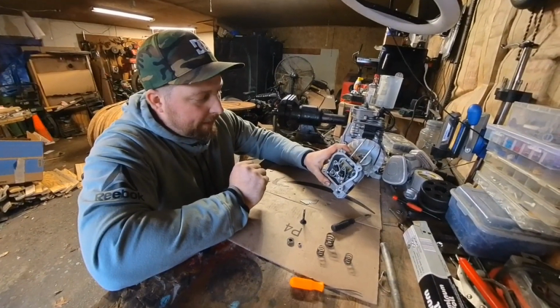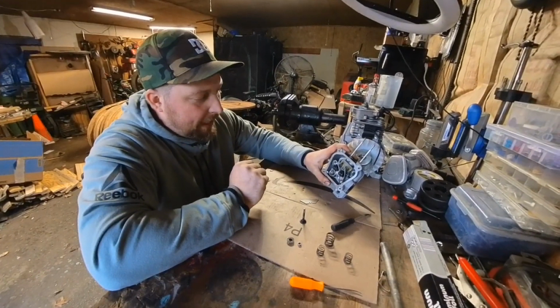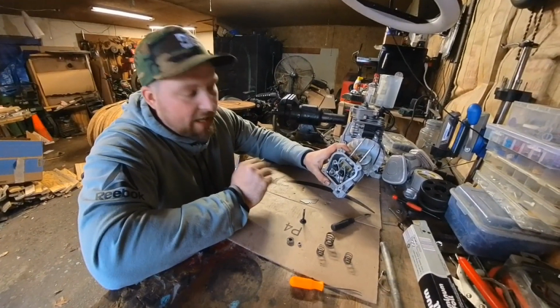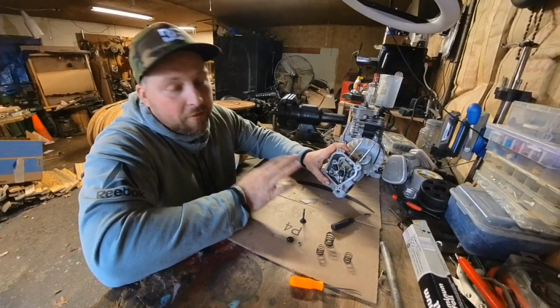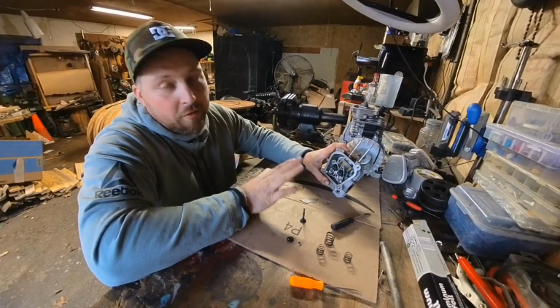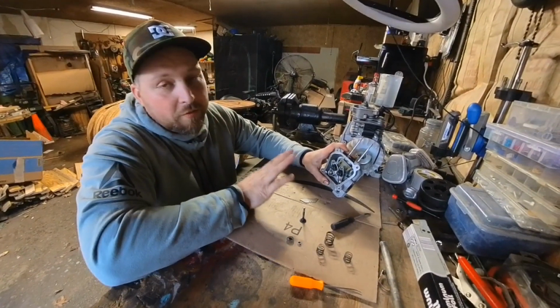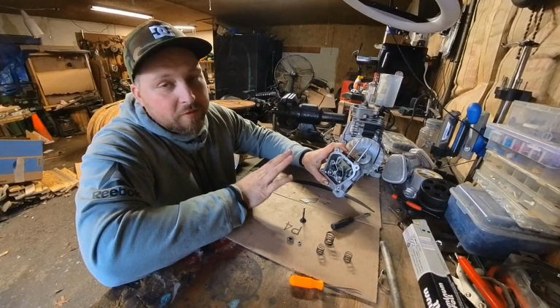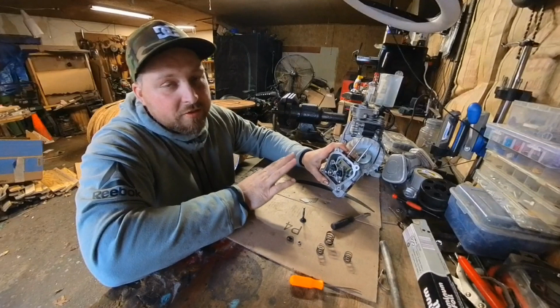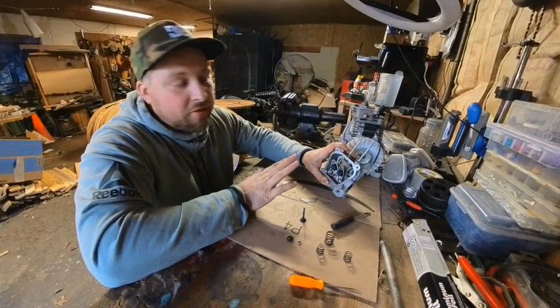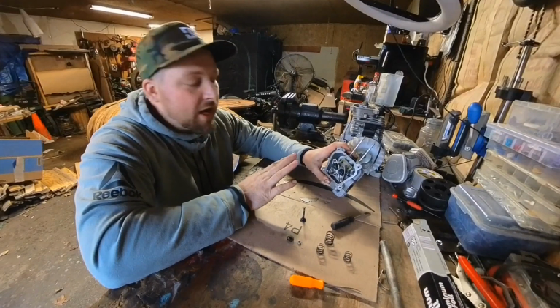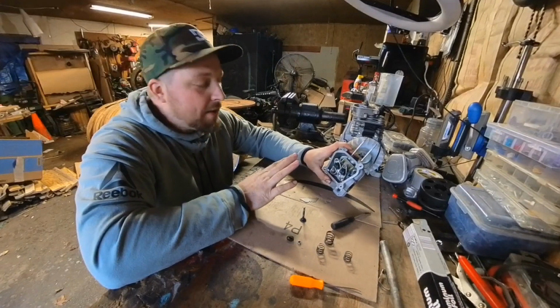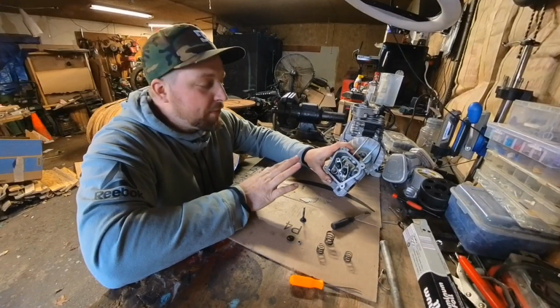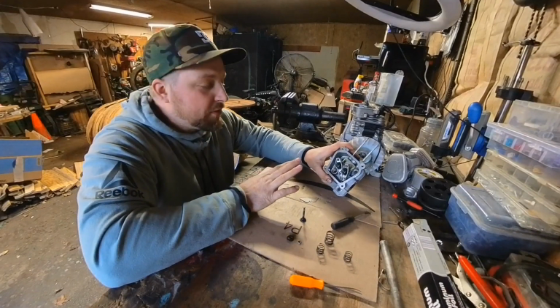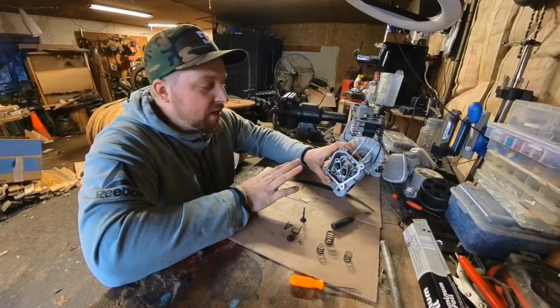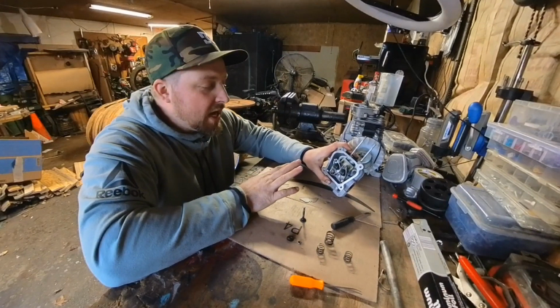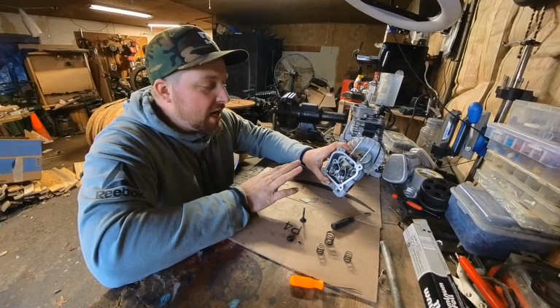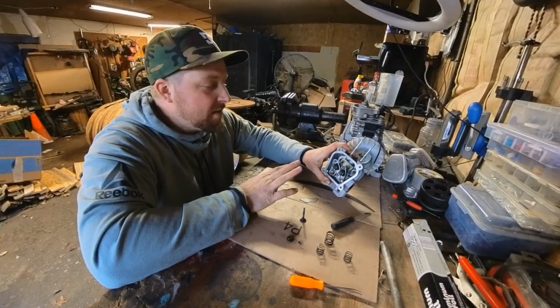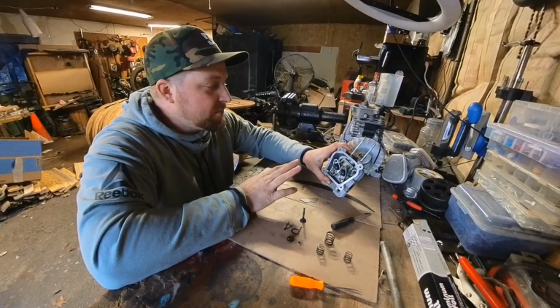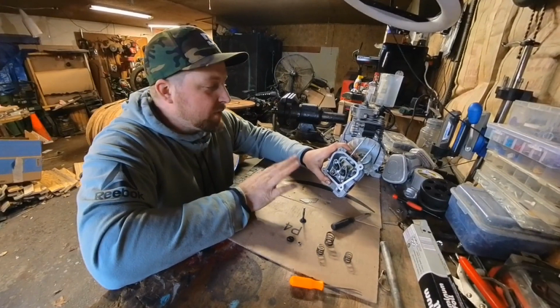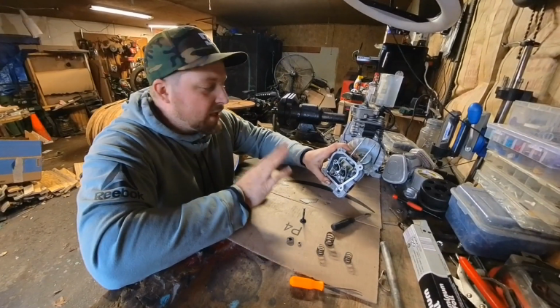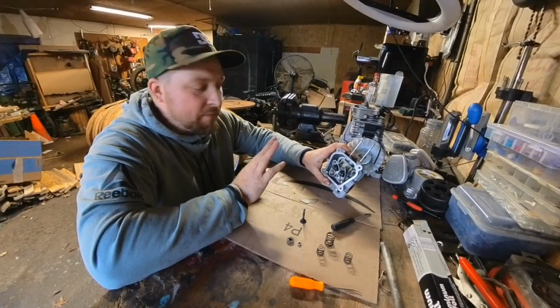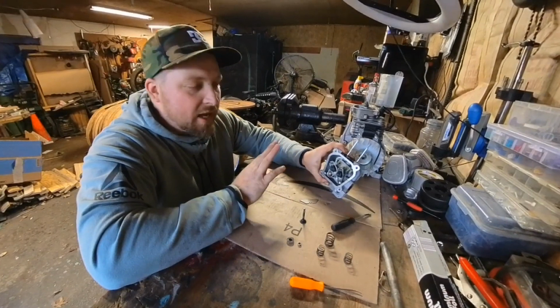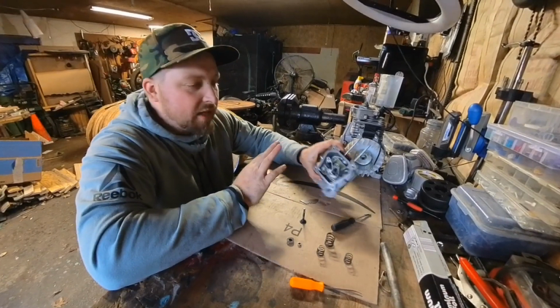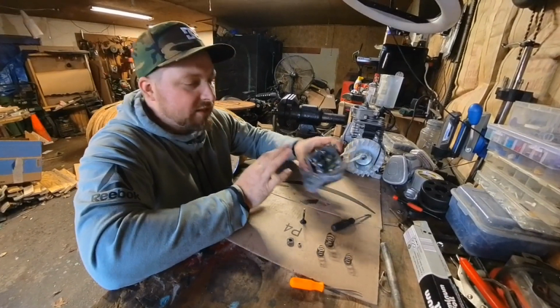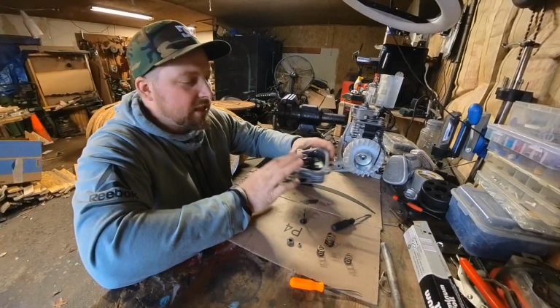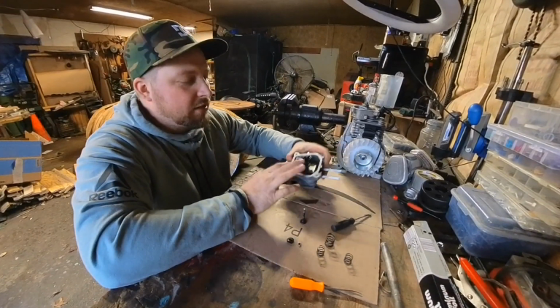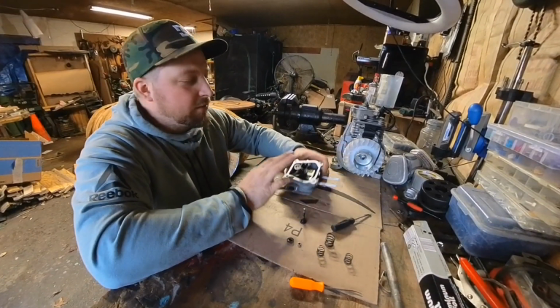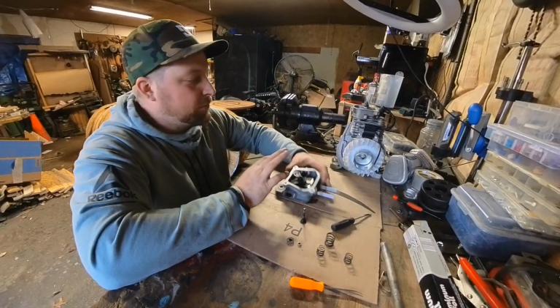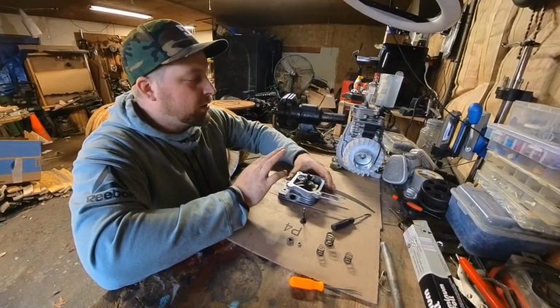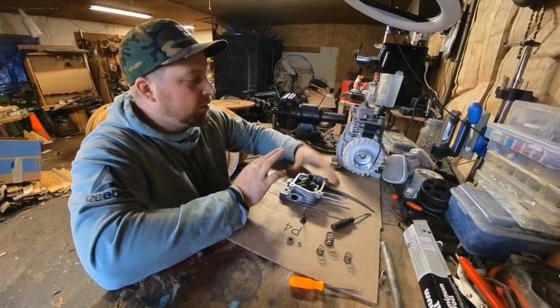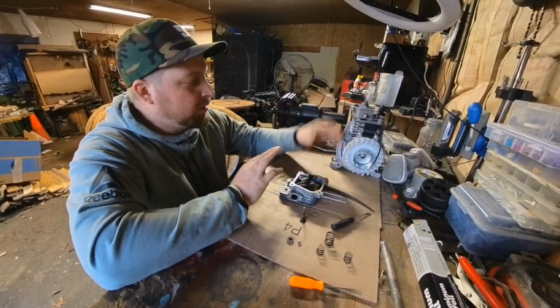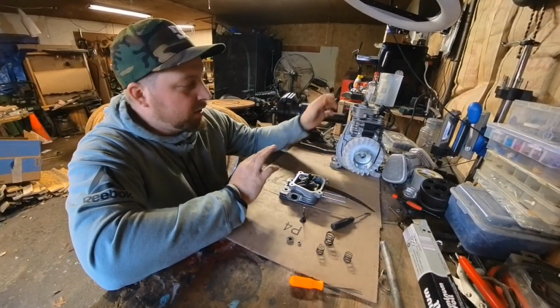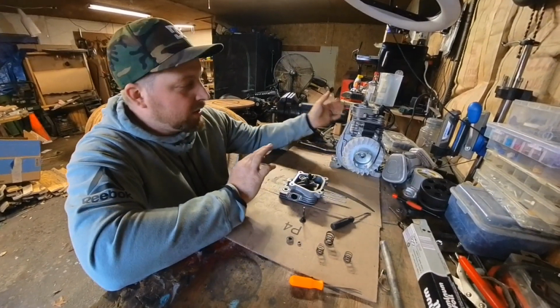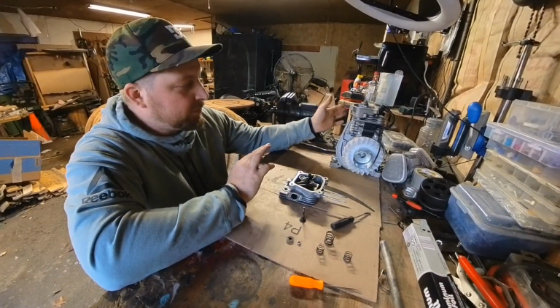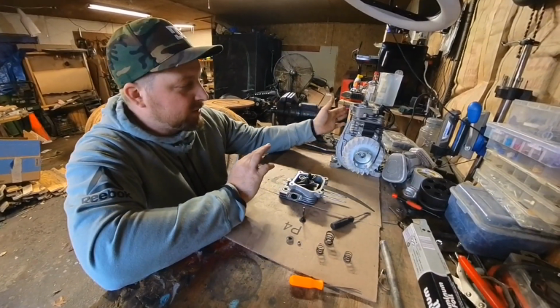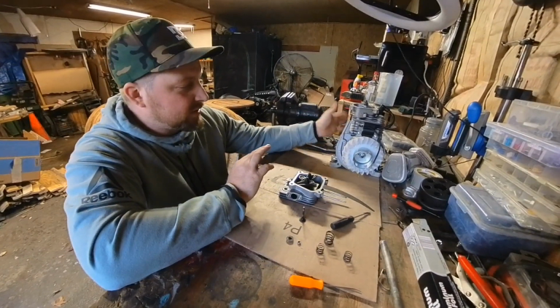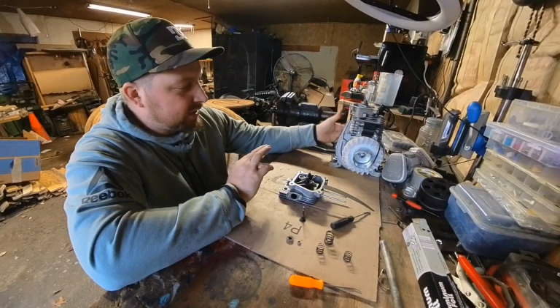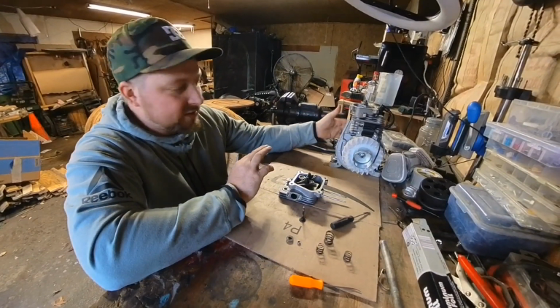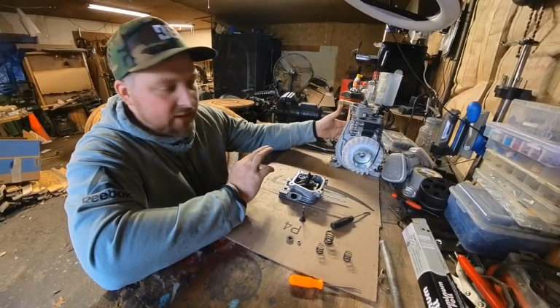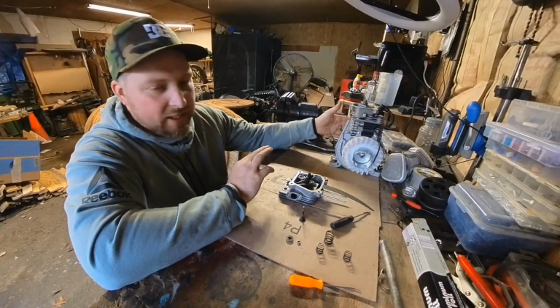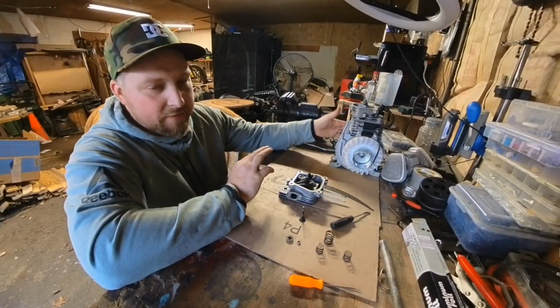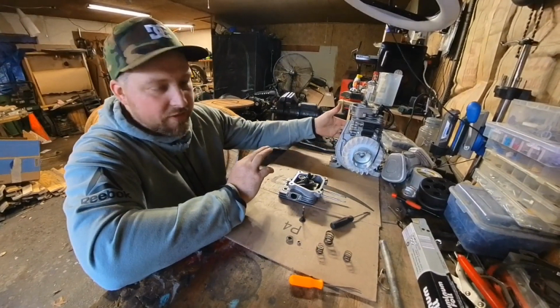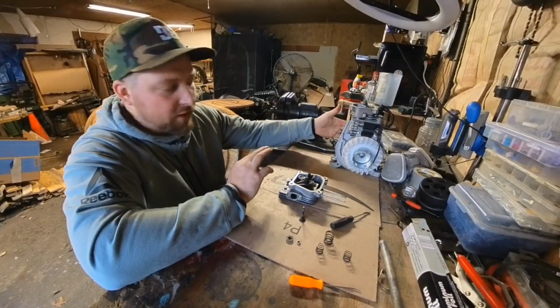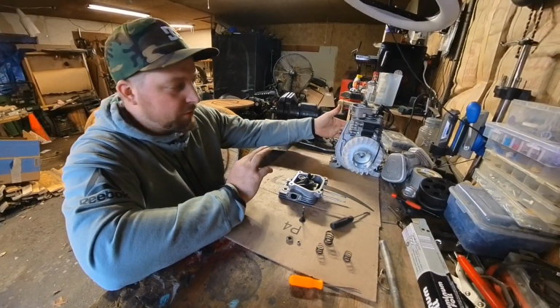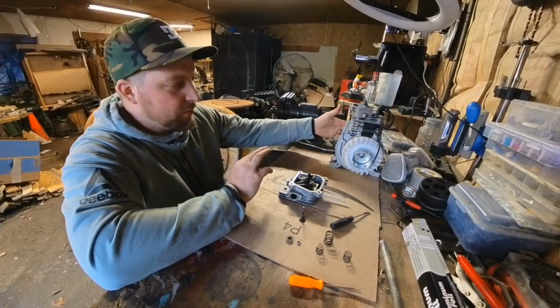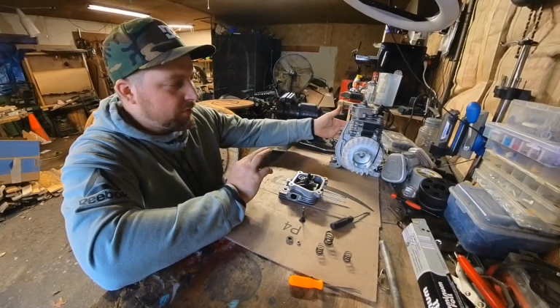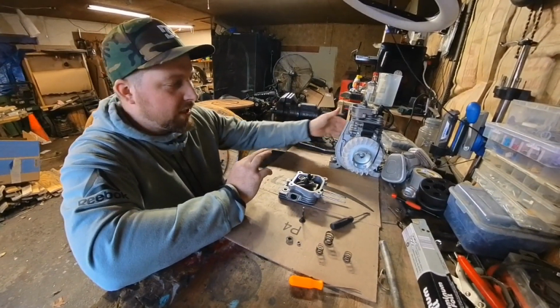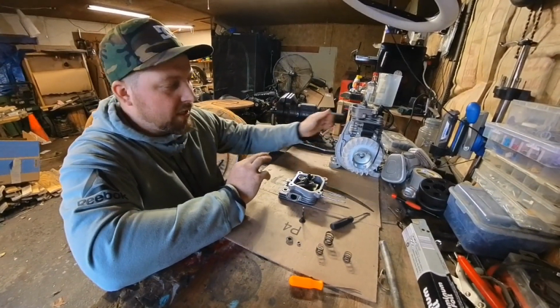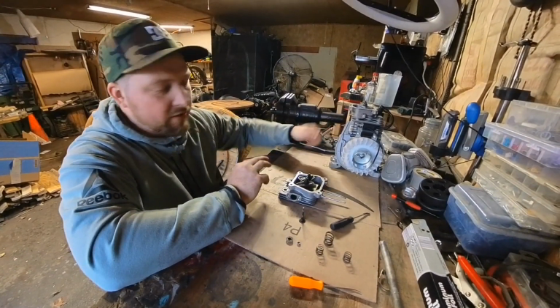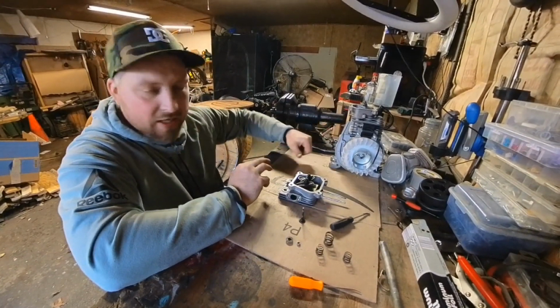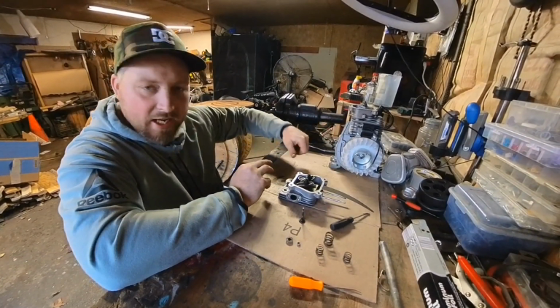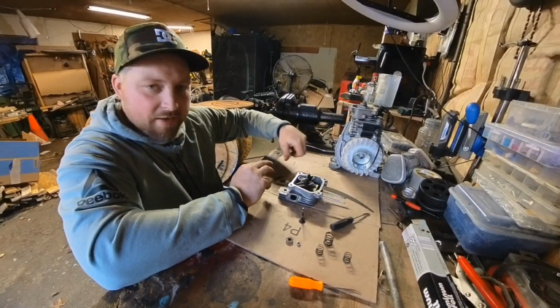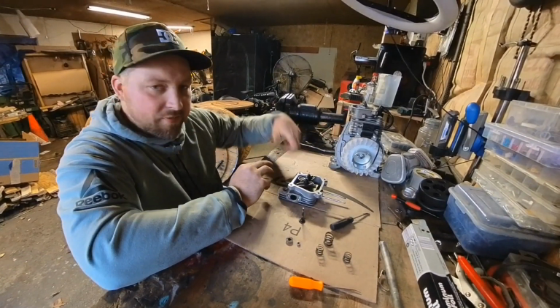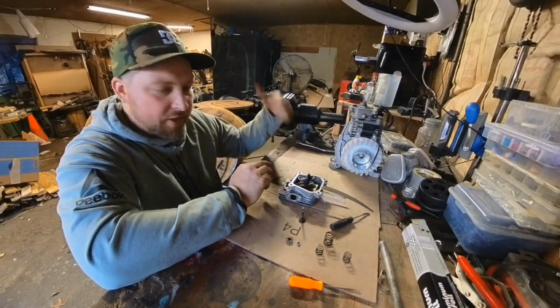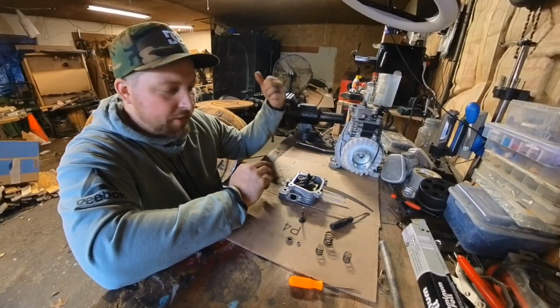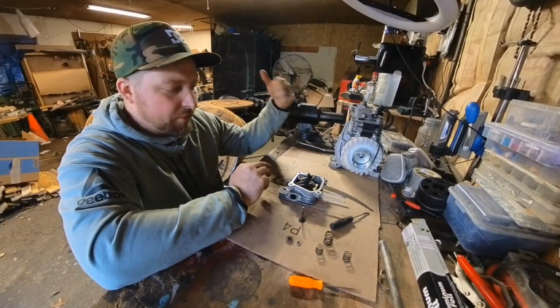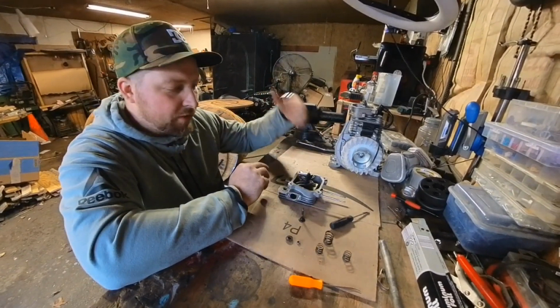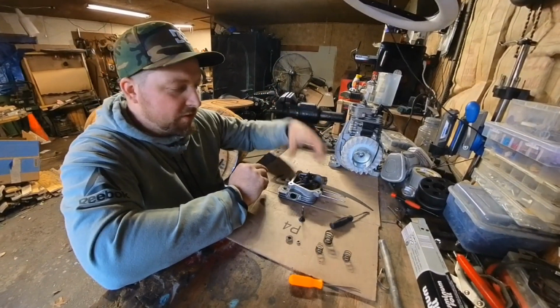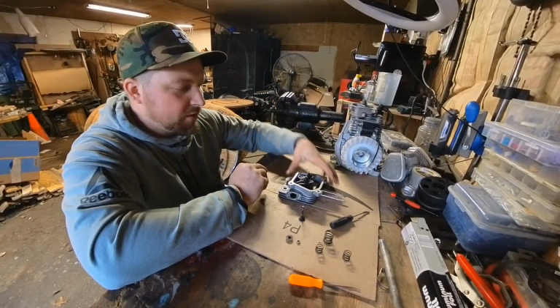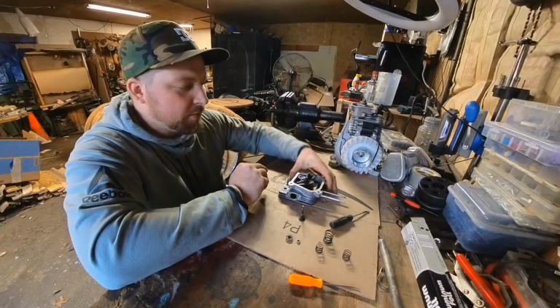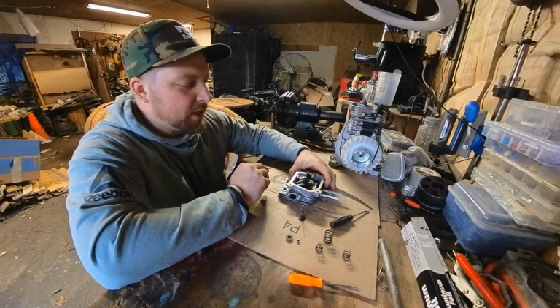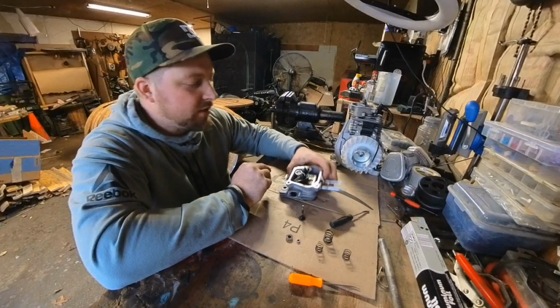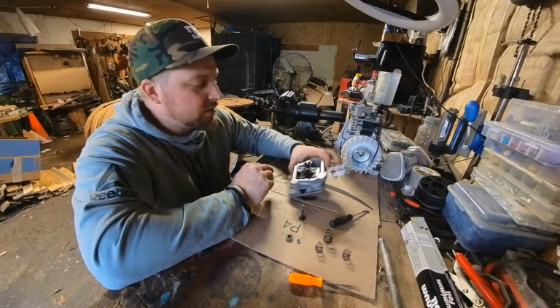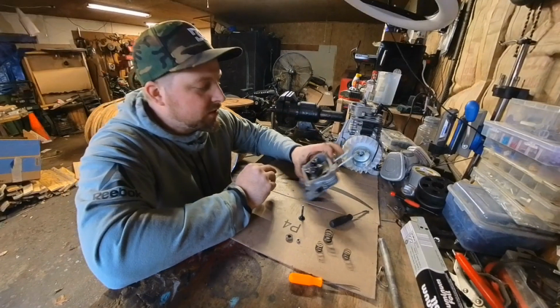I don't know if this will work or not, but I'm not scared to blow it up — like I said, I have another one right here and another one under the bench.